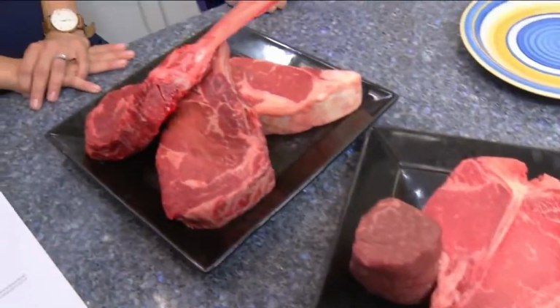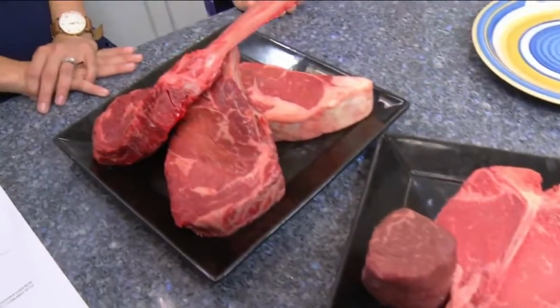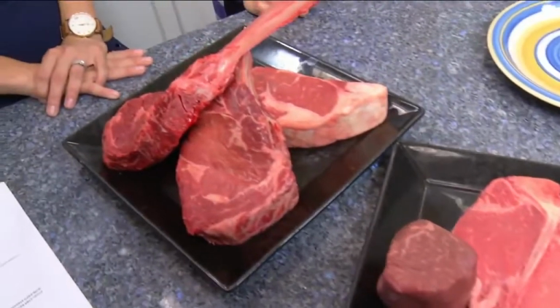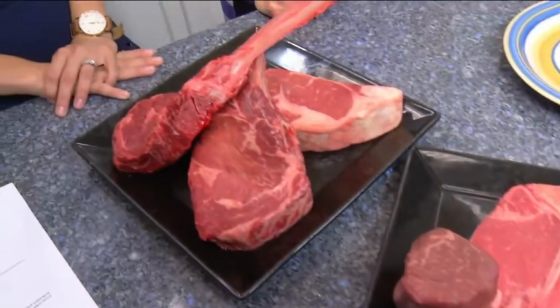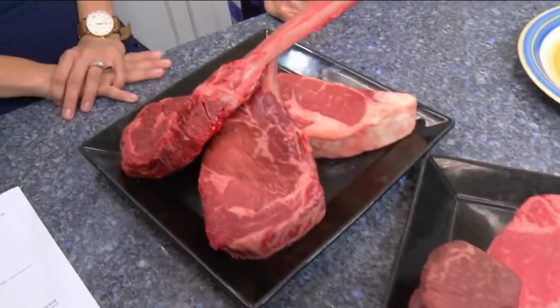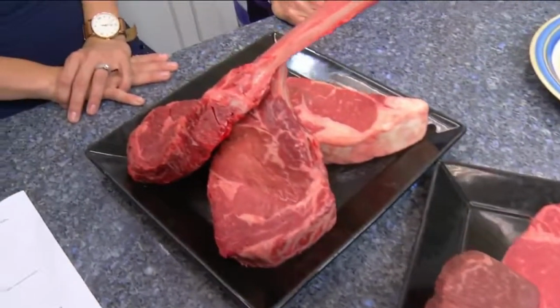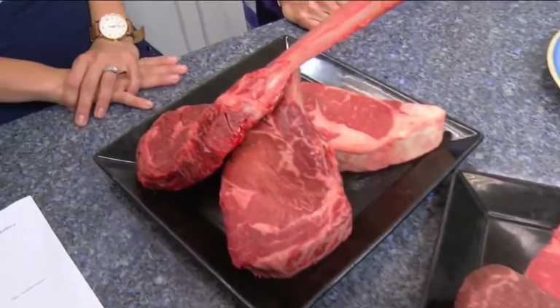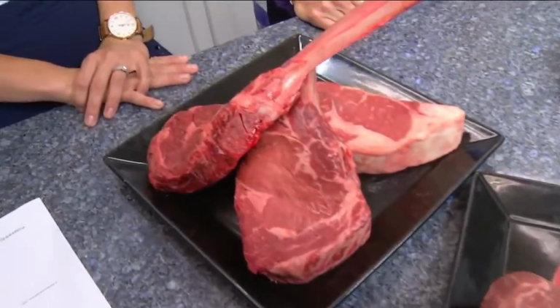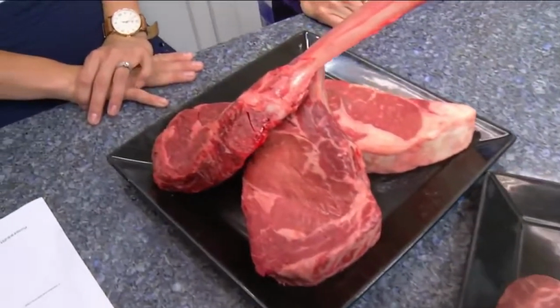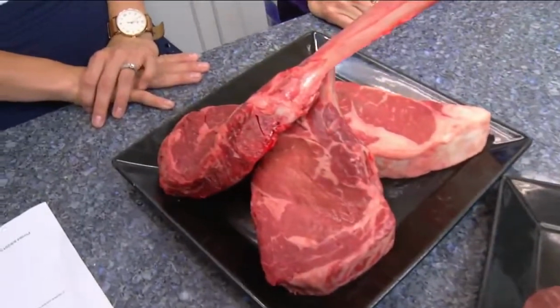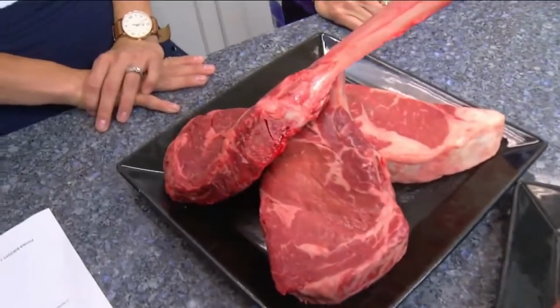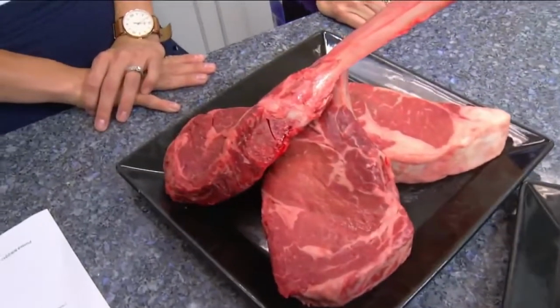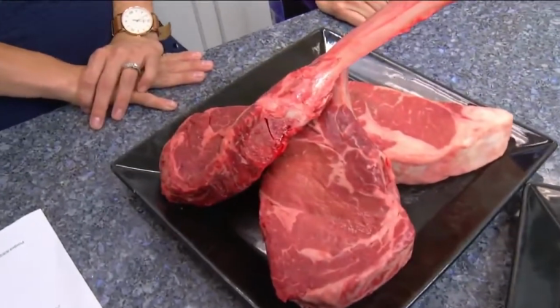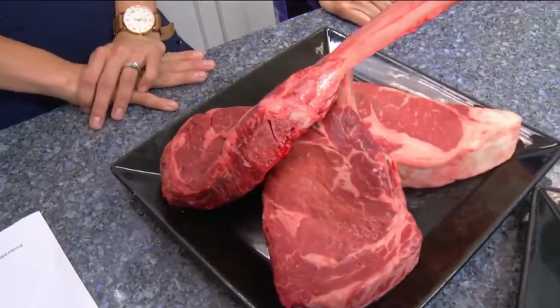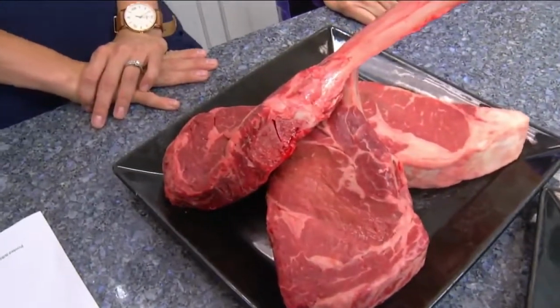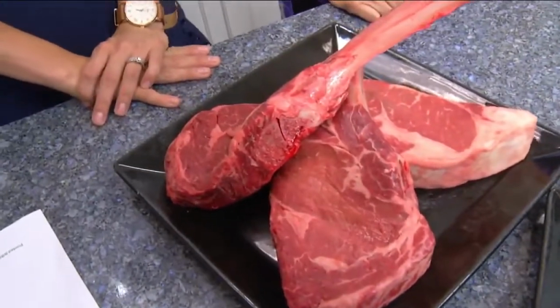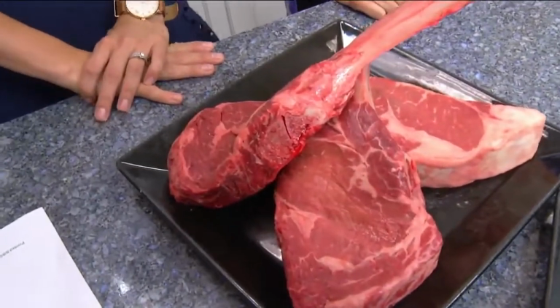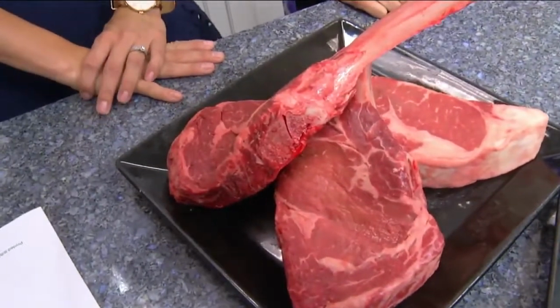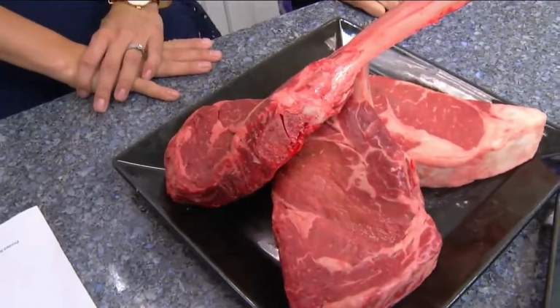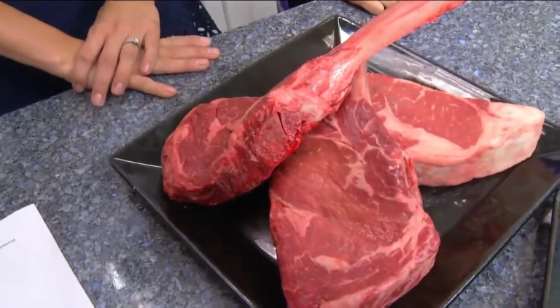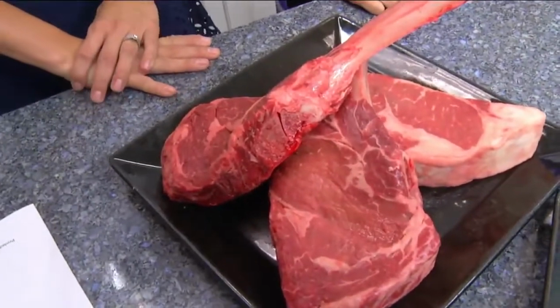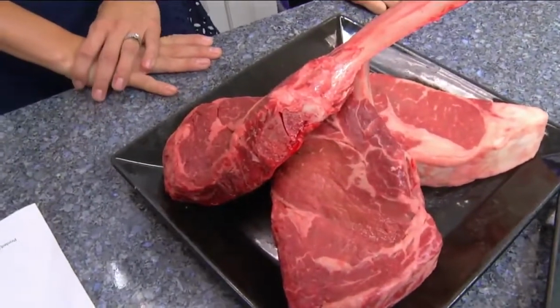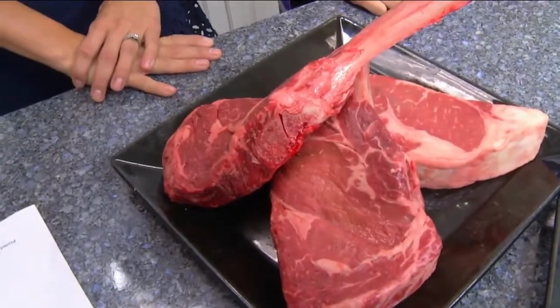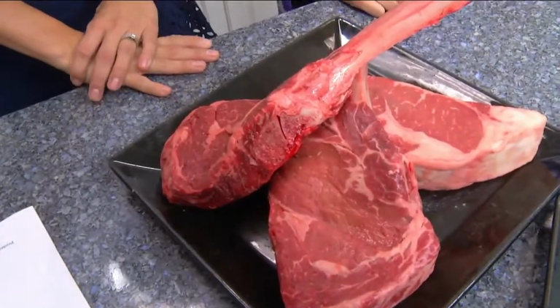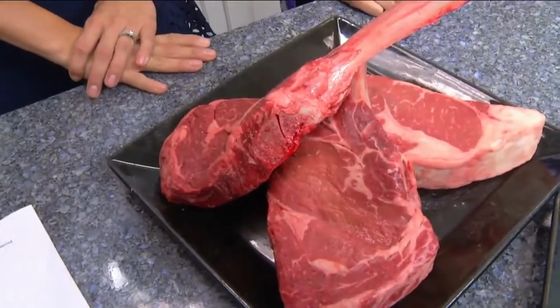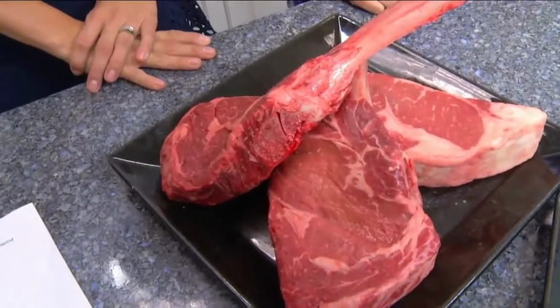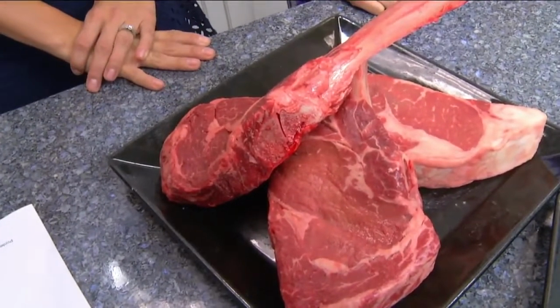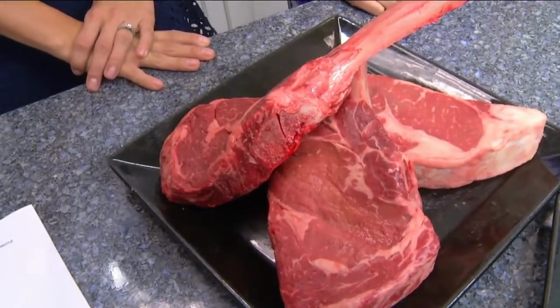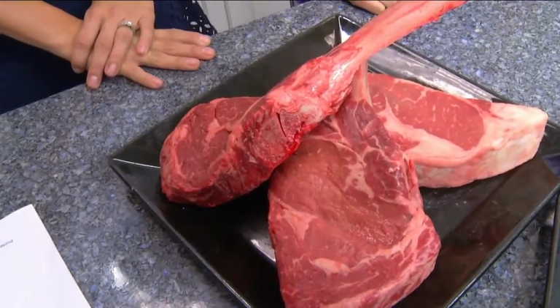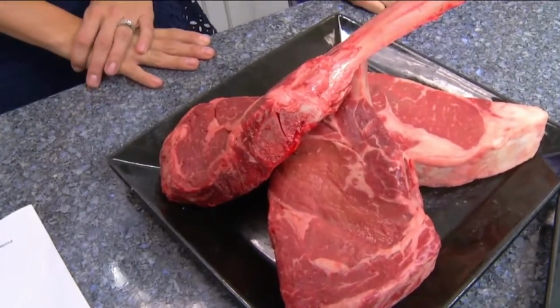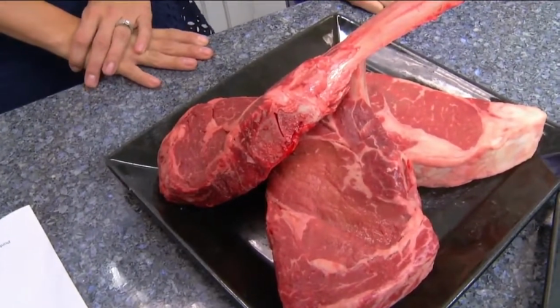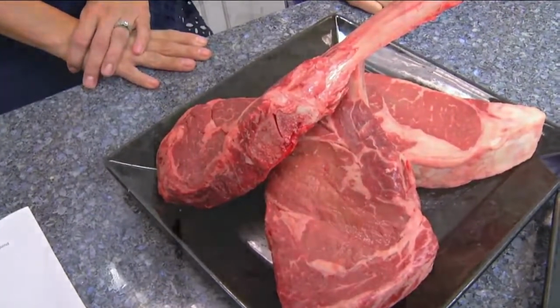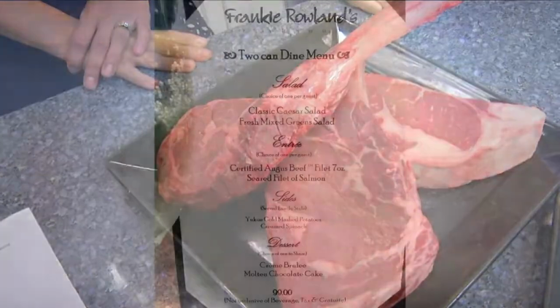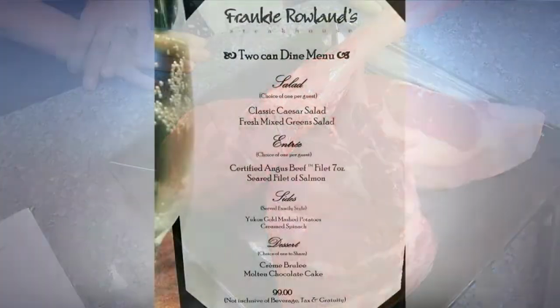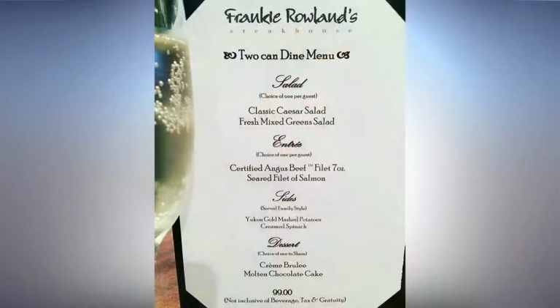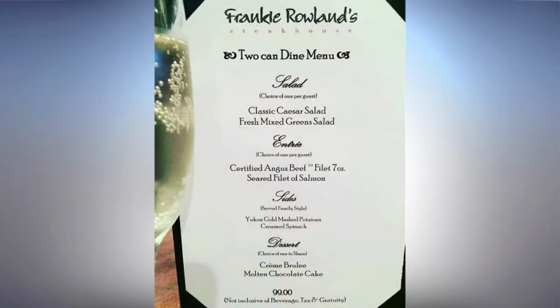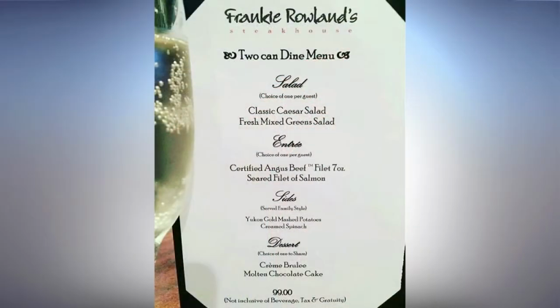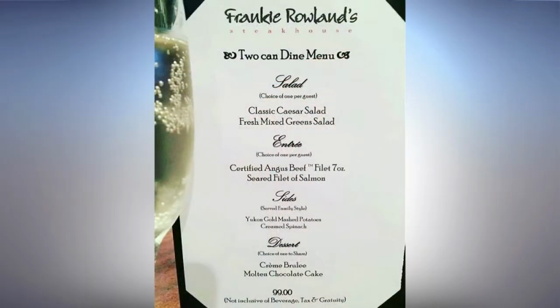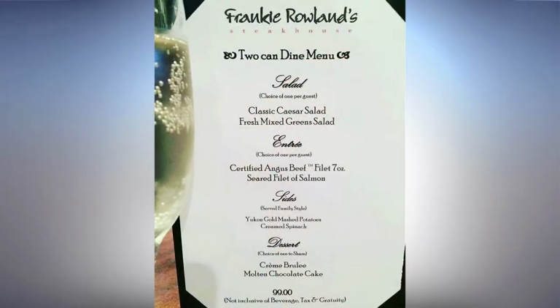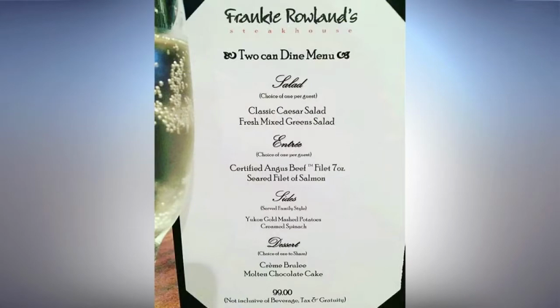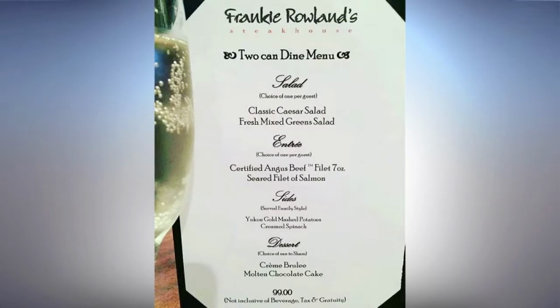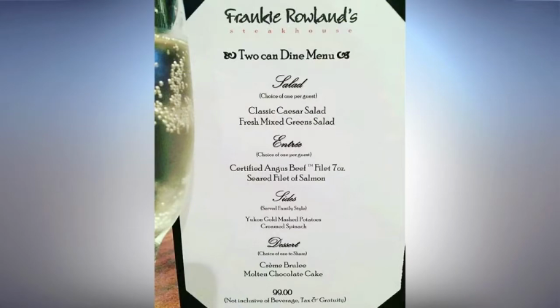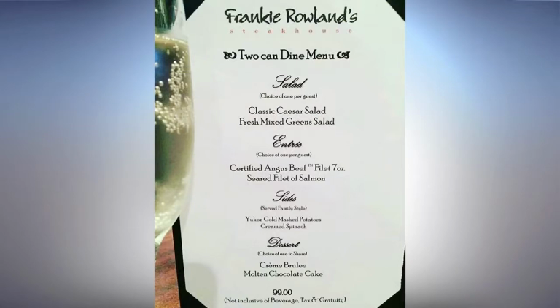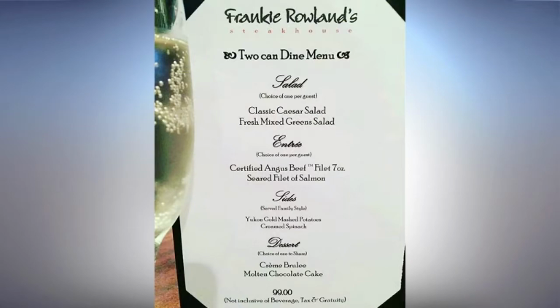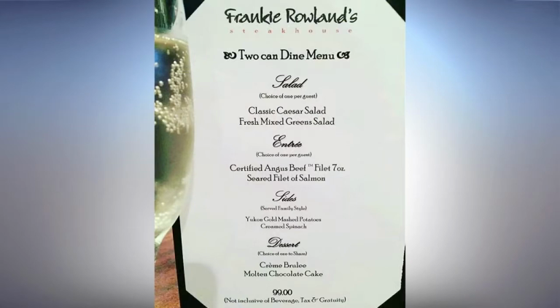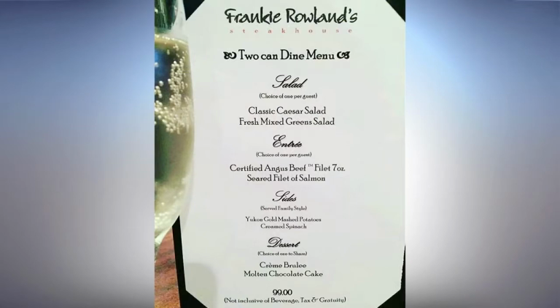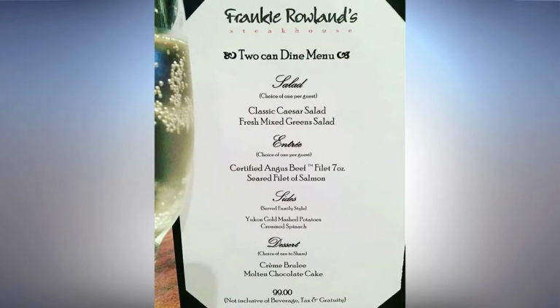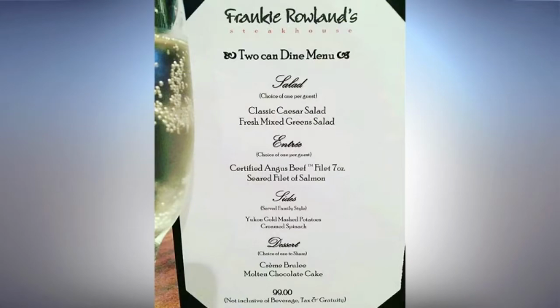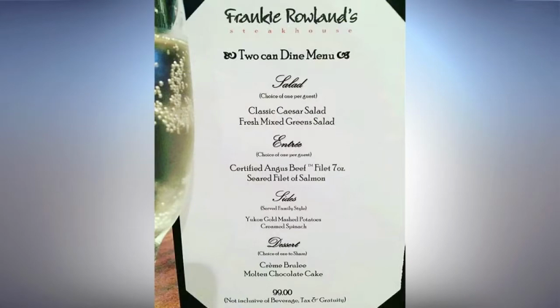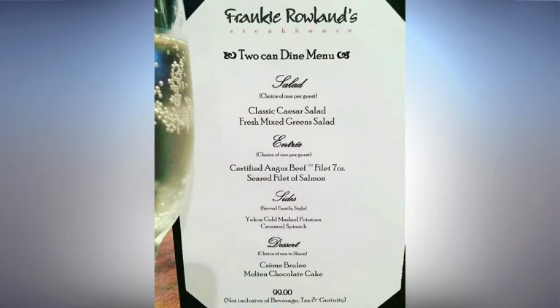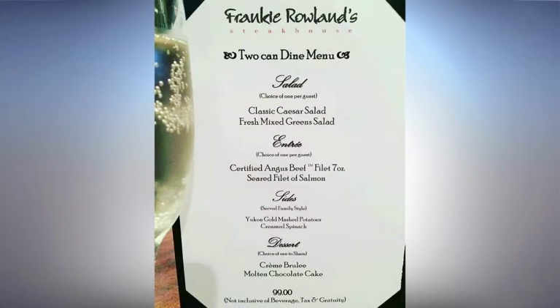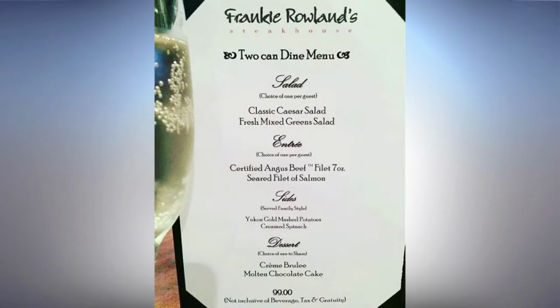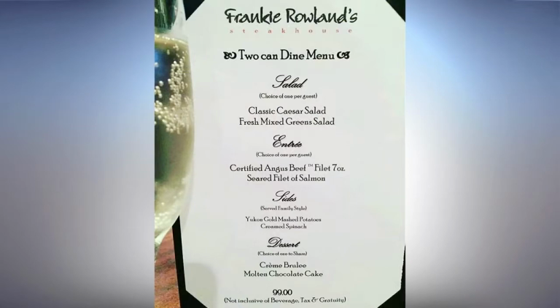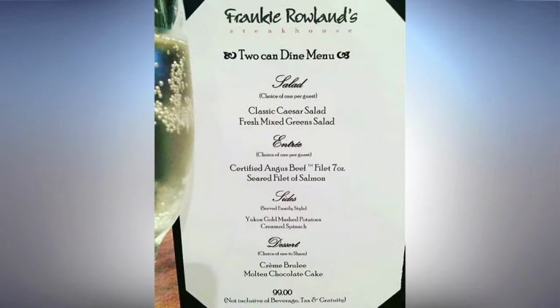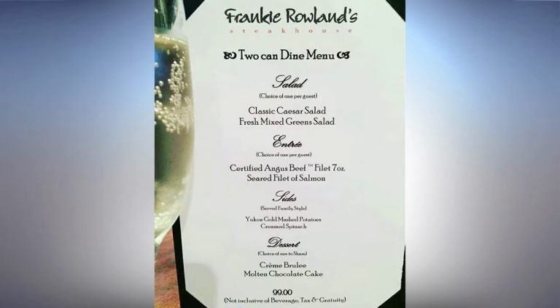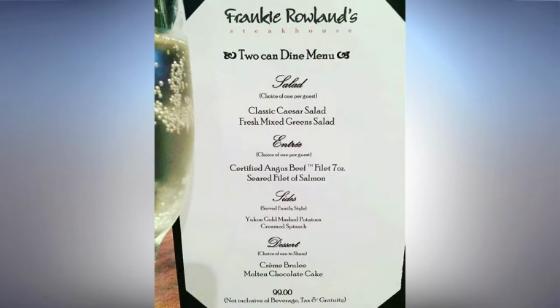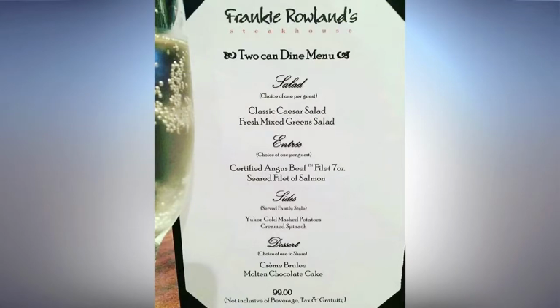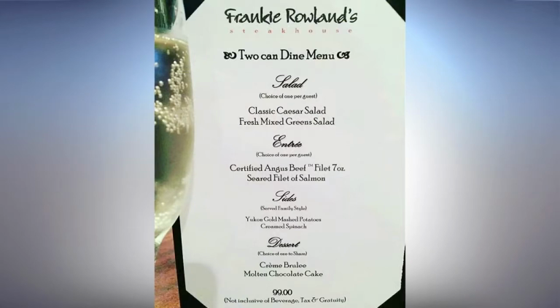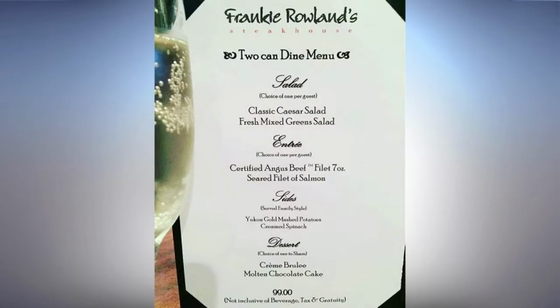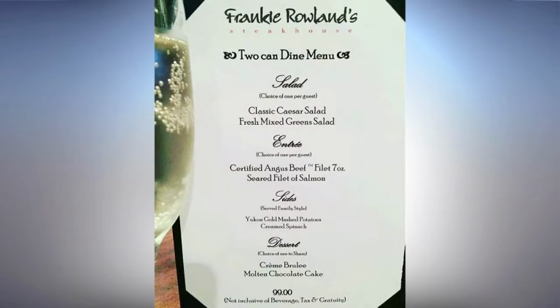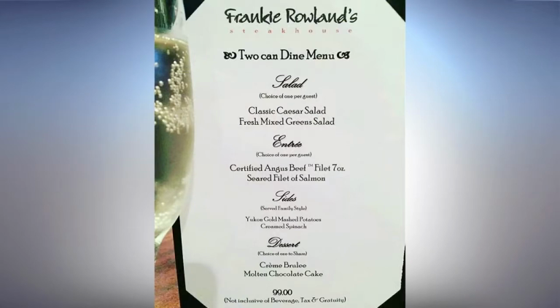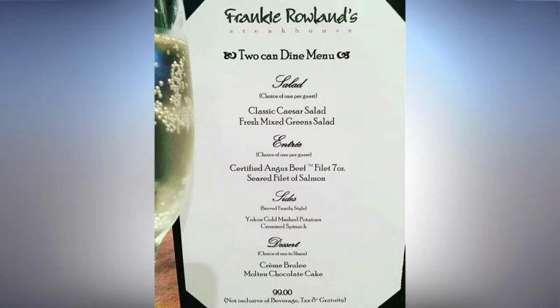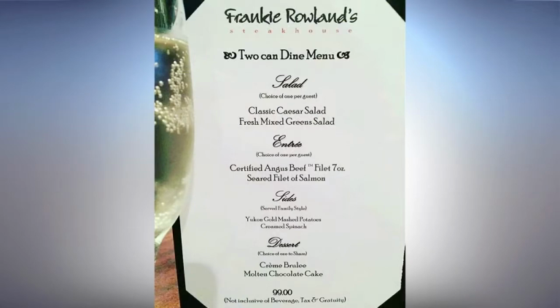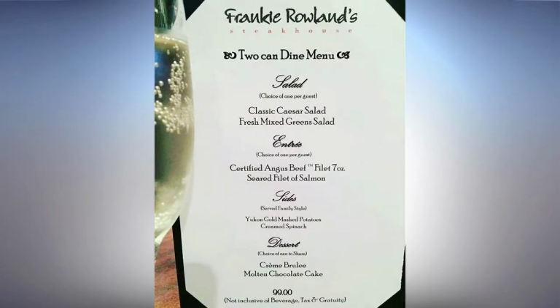And again, we want to mention the two can dine for $99. You'll have a whole menu, and I heard you guys talking — three courses. Three courses. That's amazing.